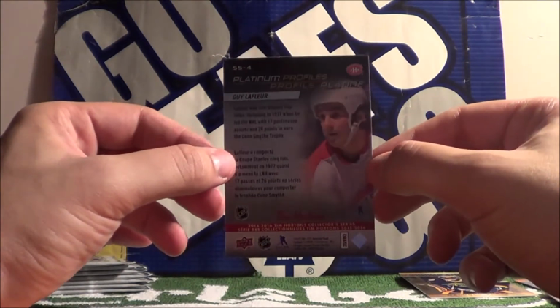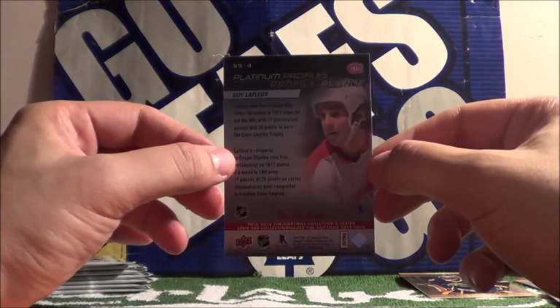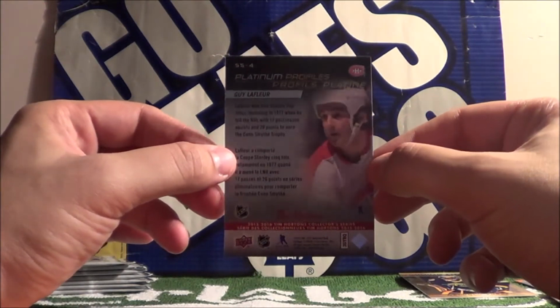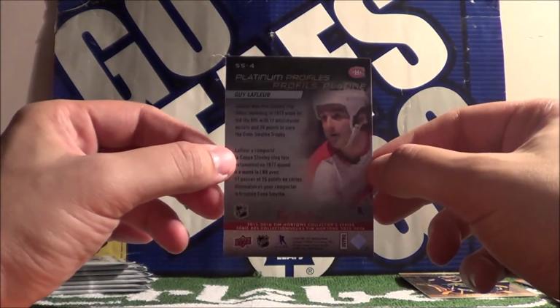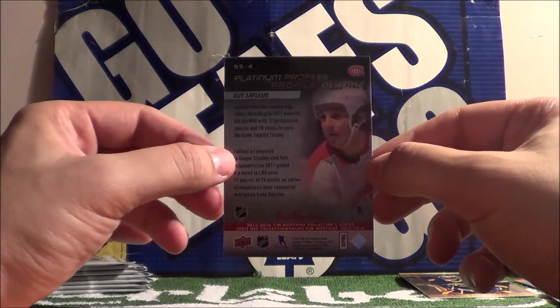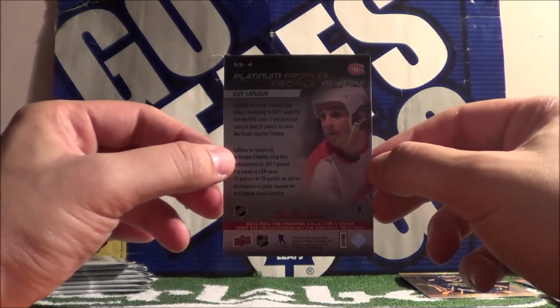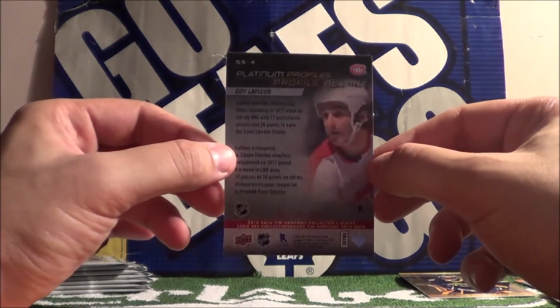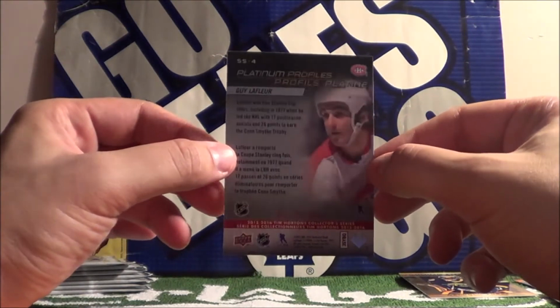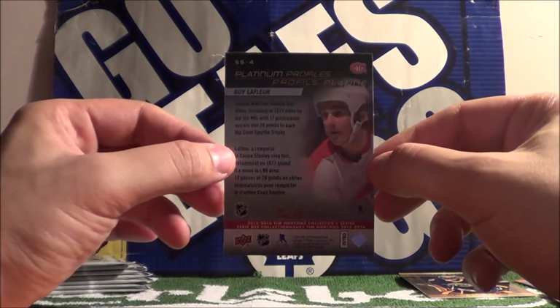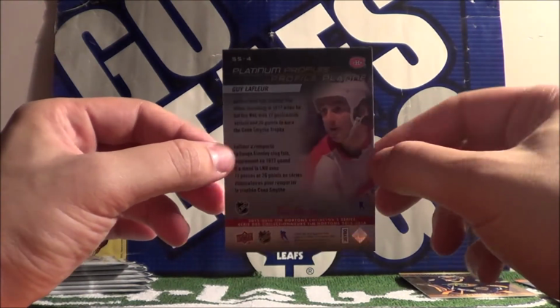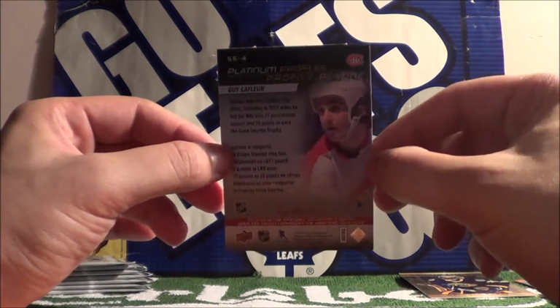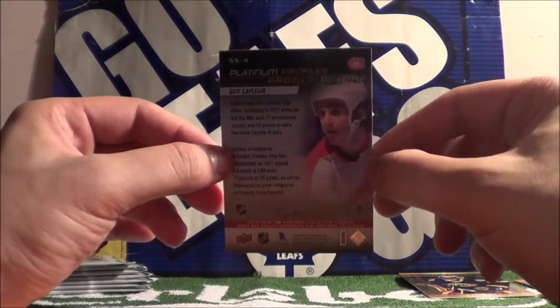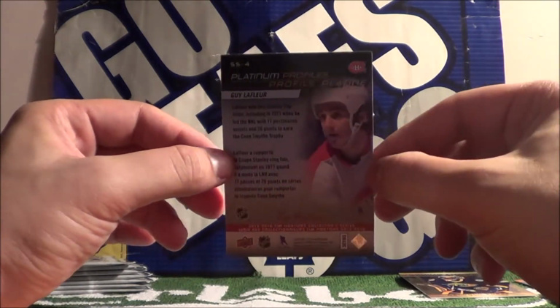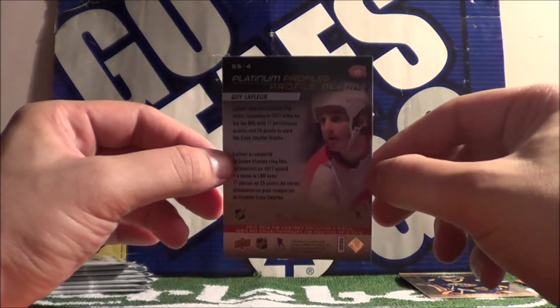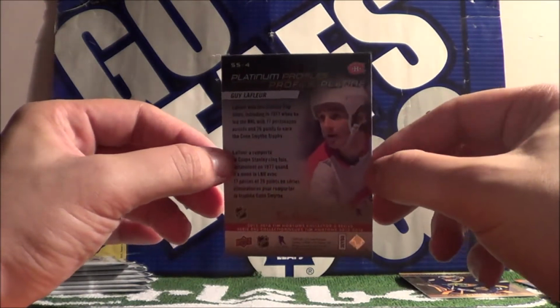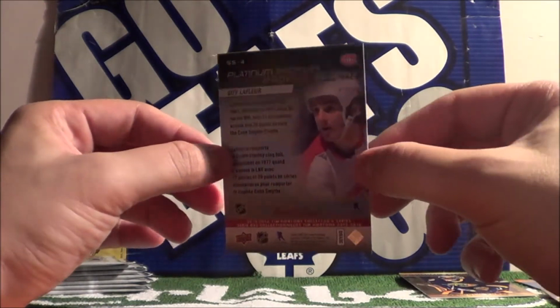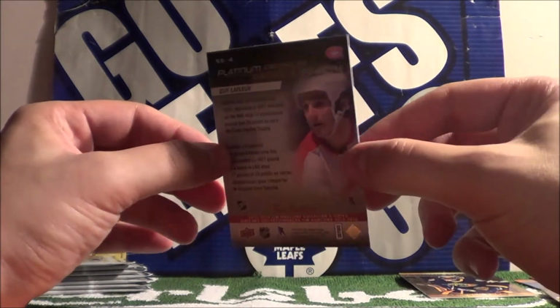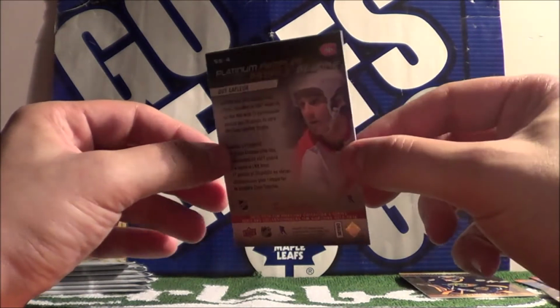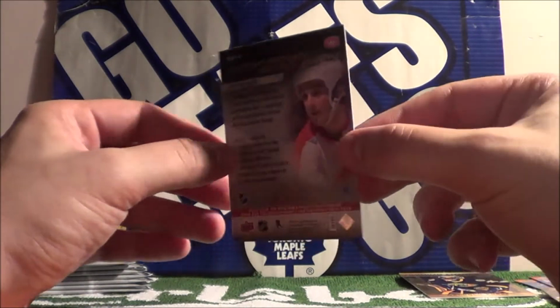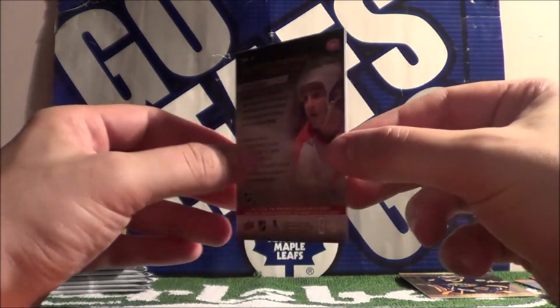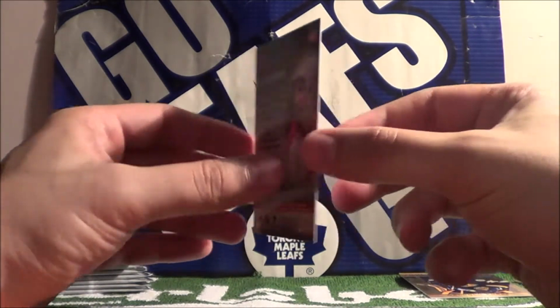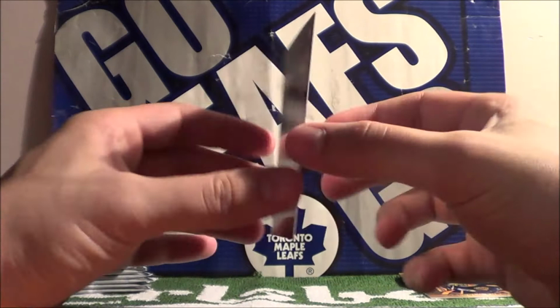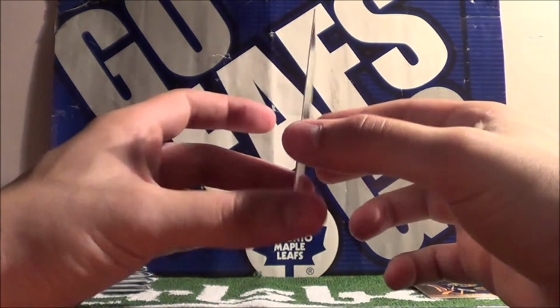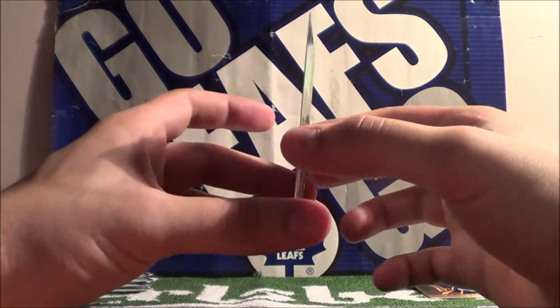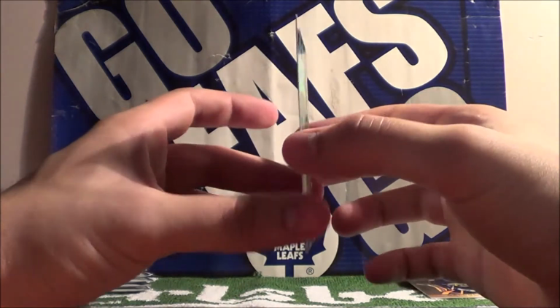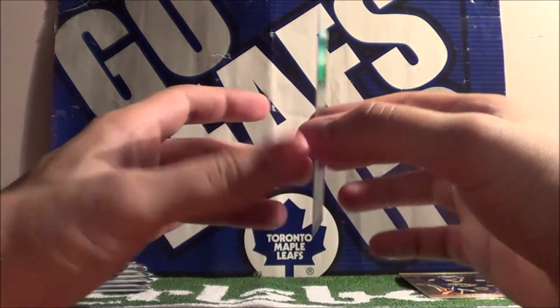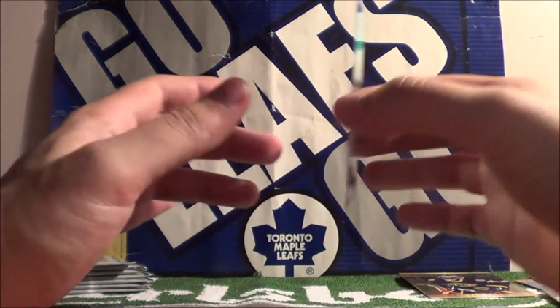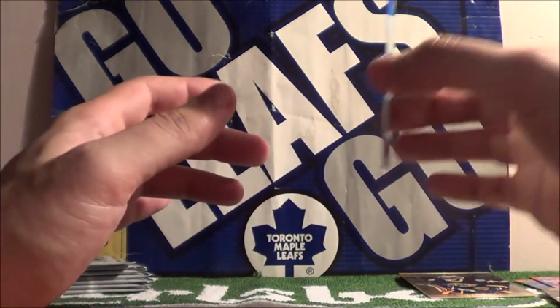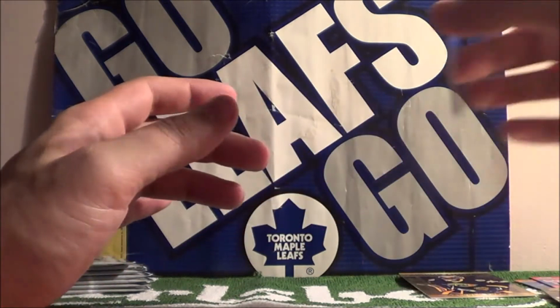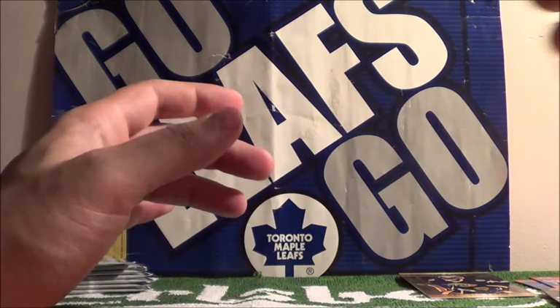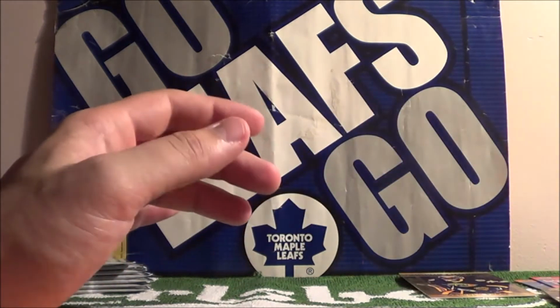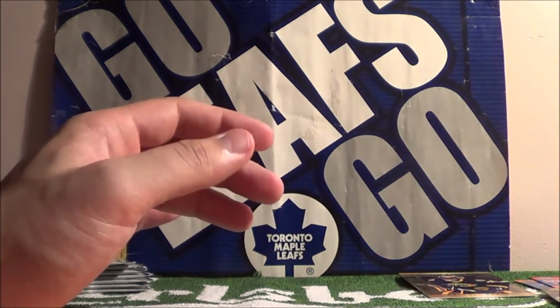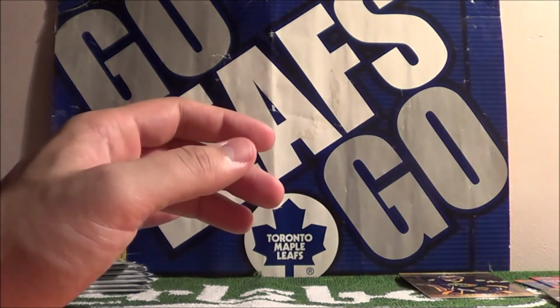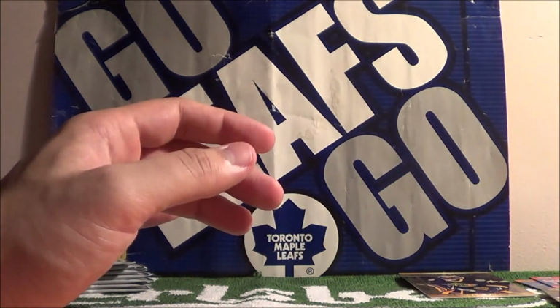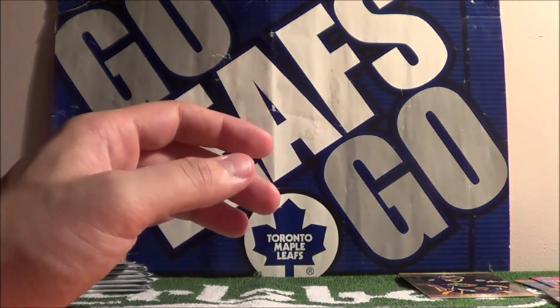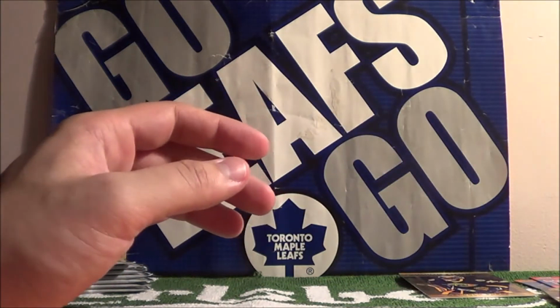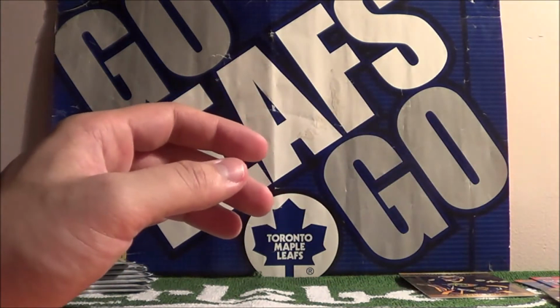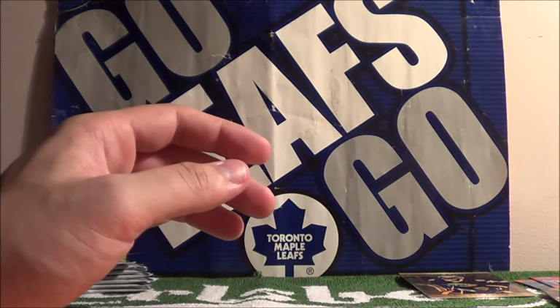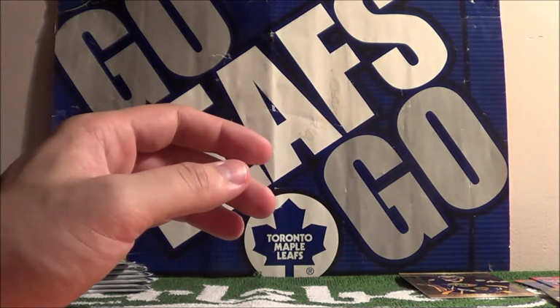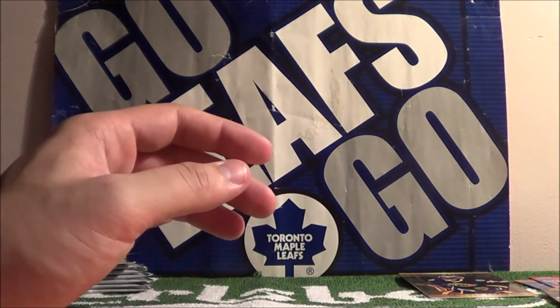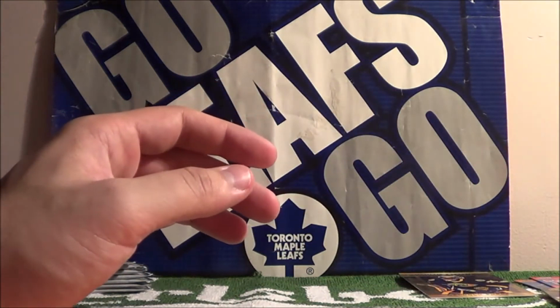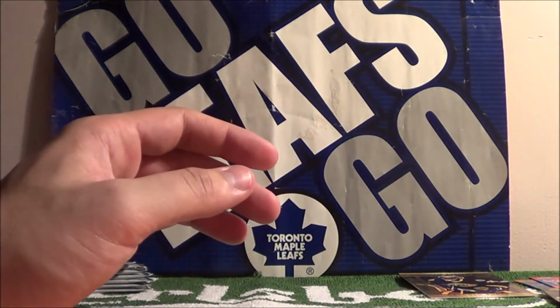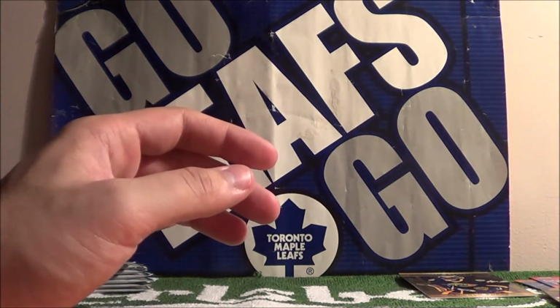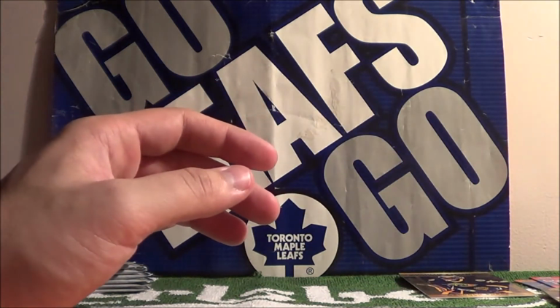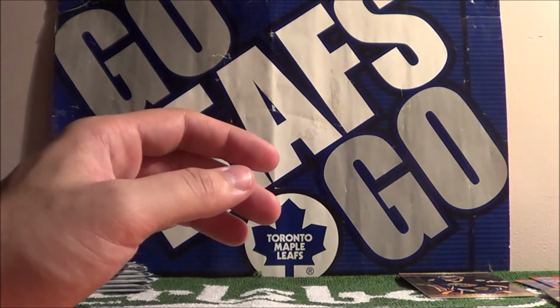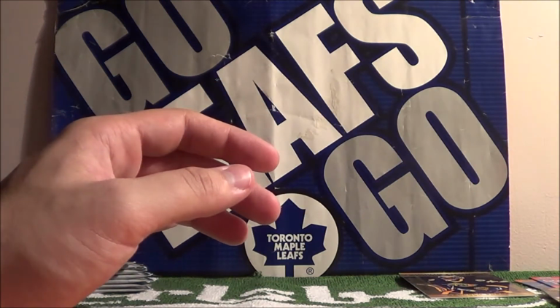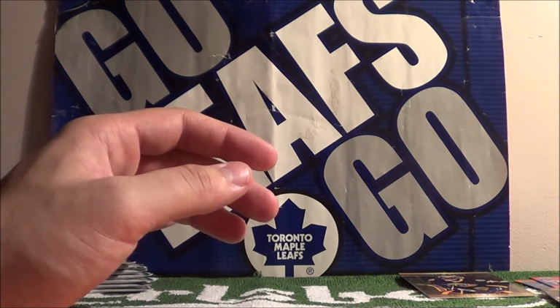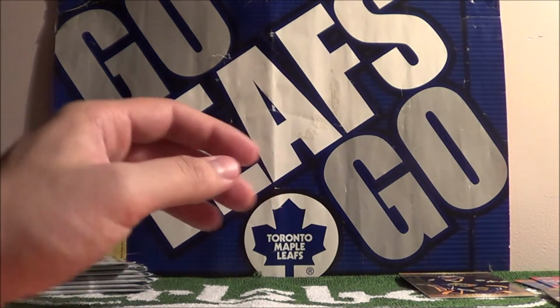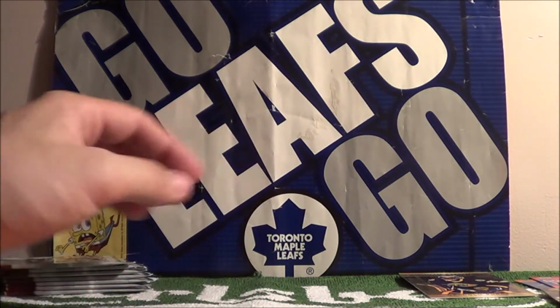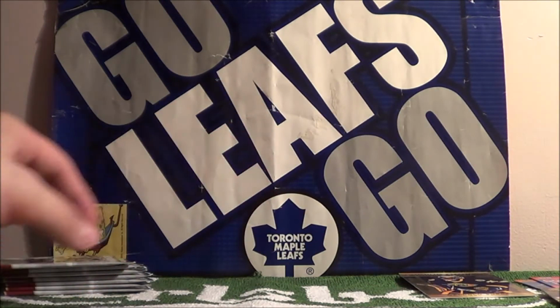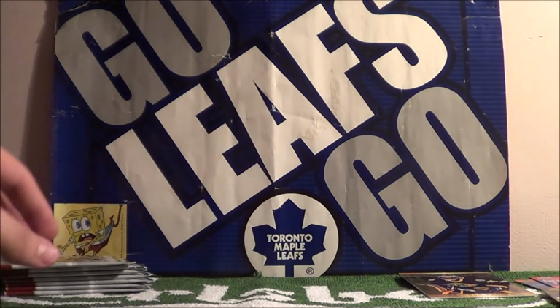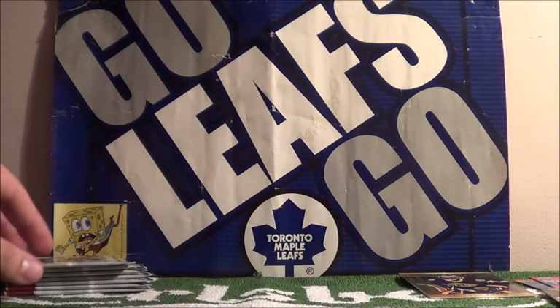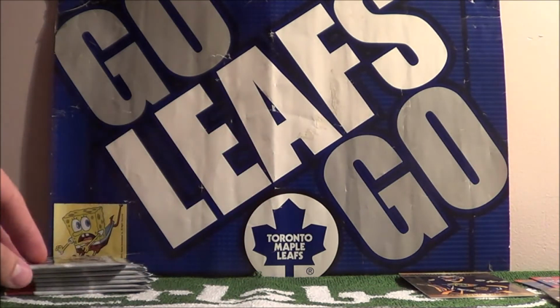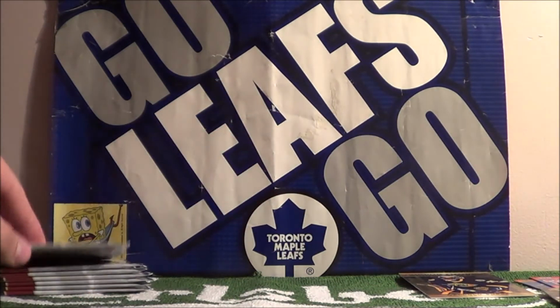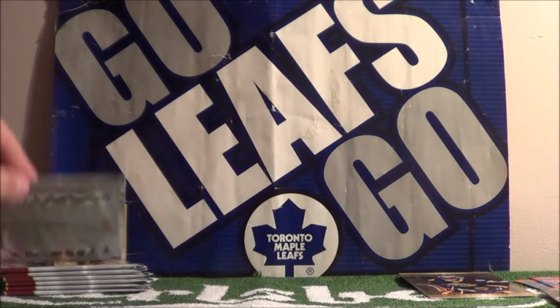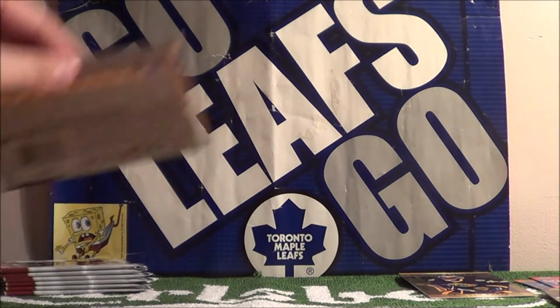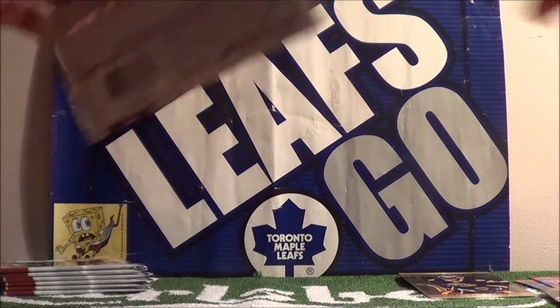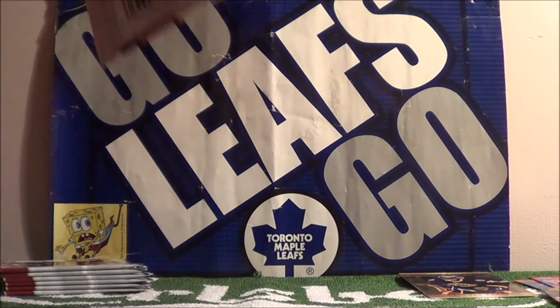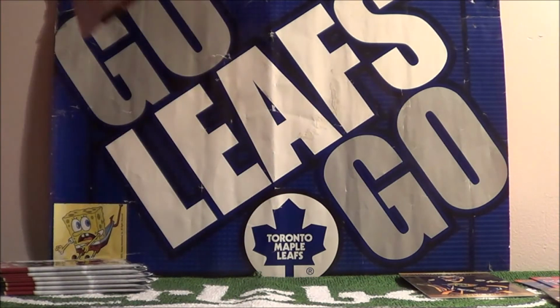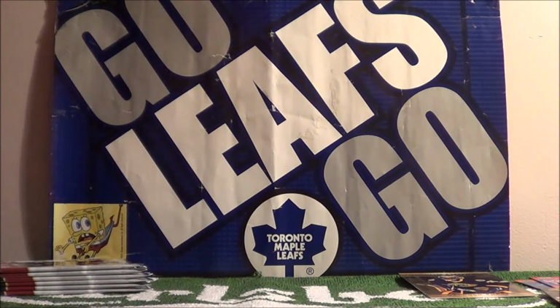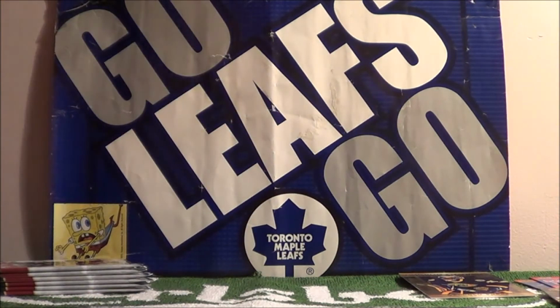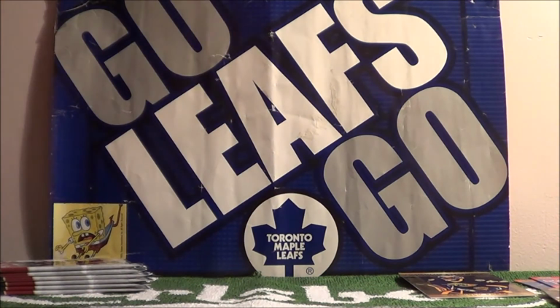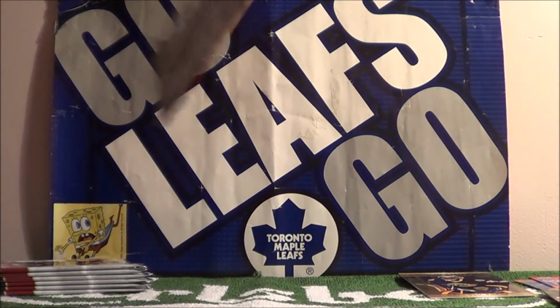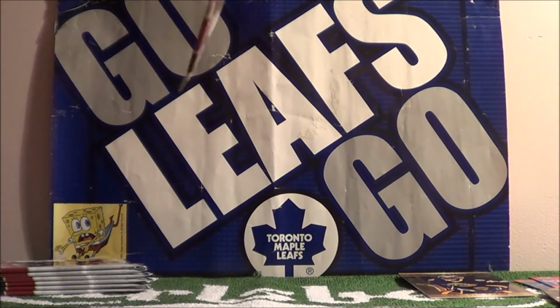Silver Silhouette, number 4 of 12. It's a nice card, isn't it, Tanya? Yeah.